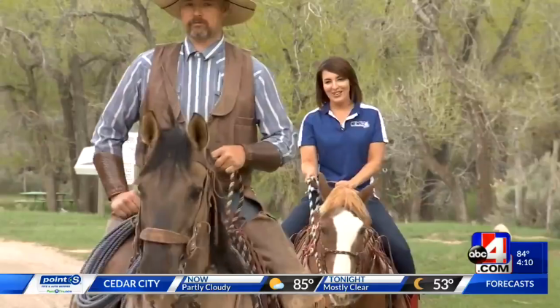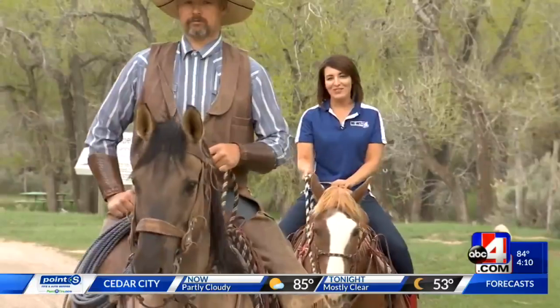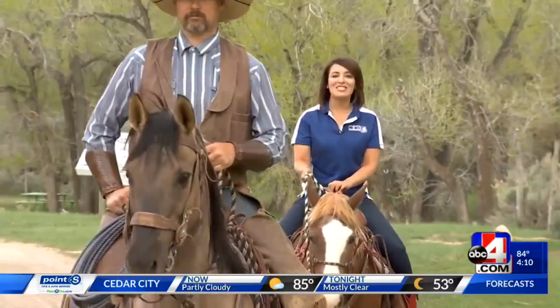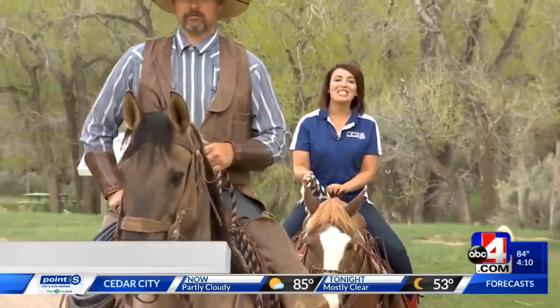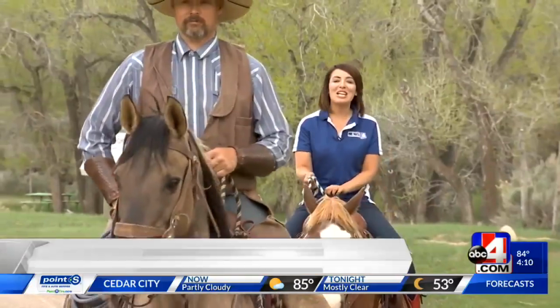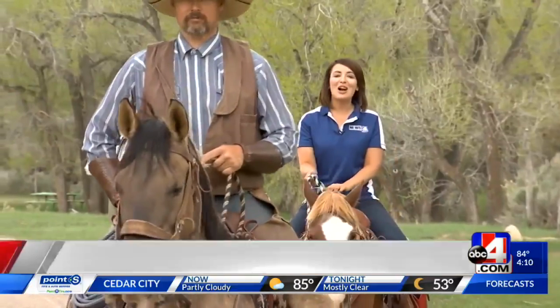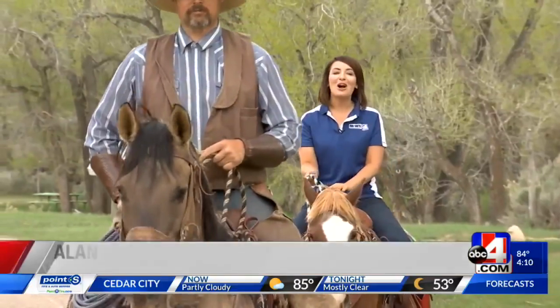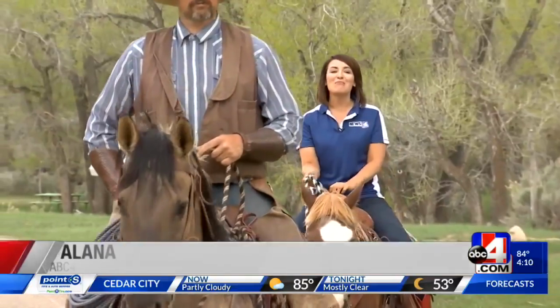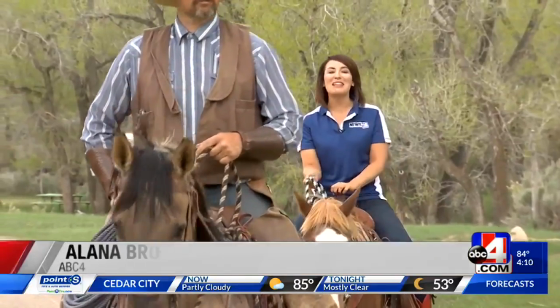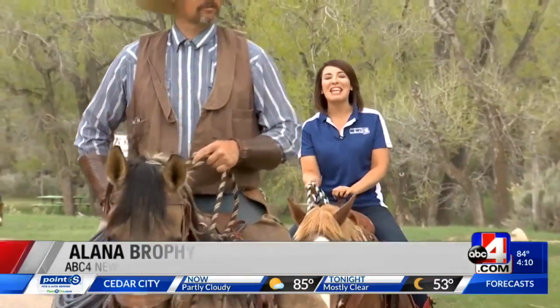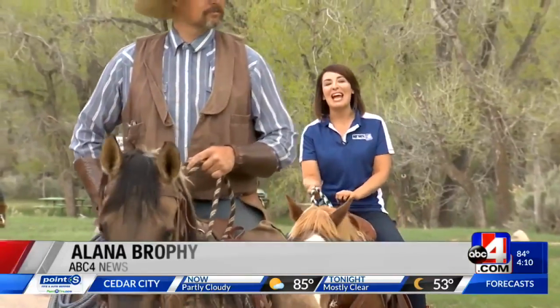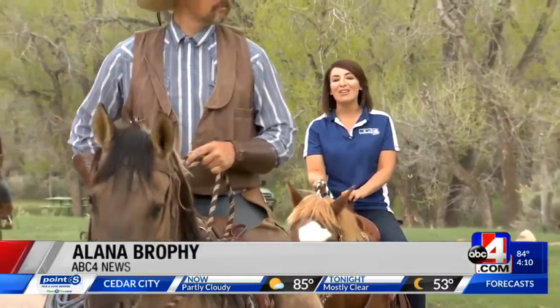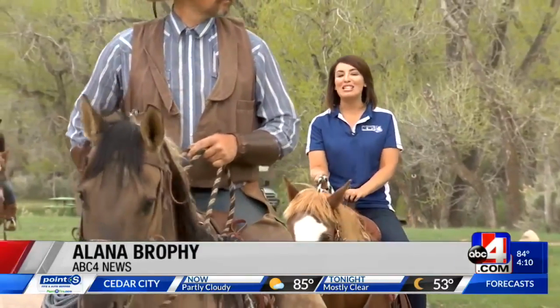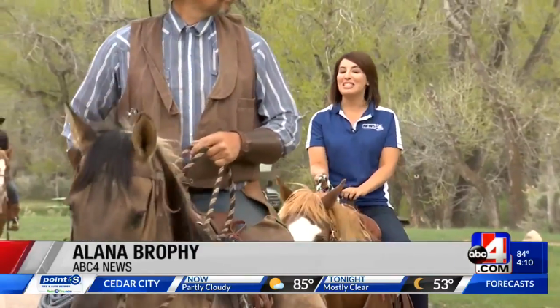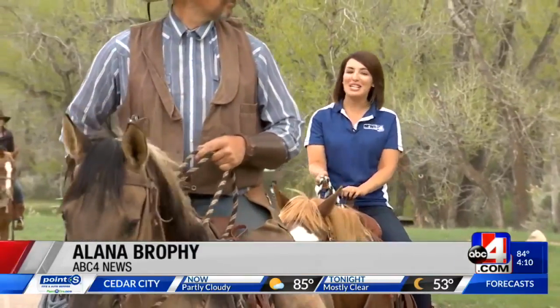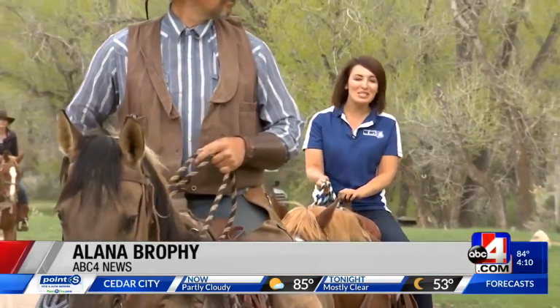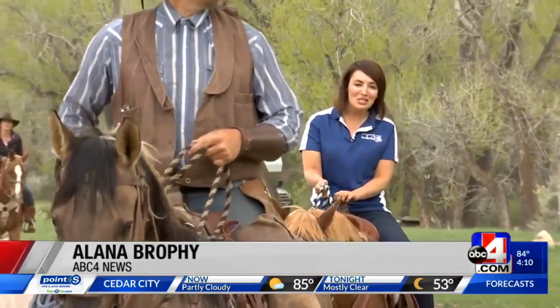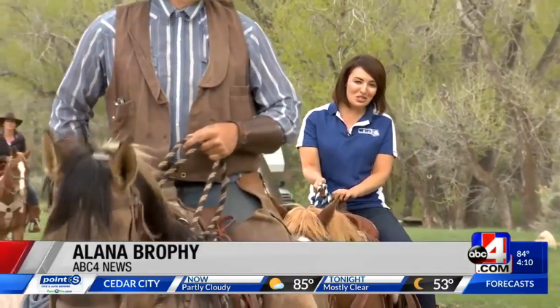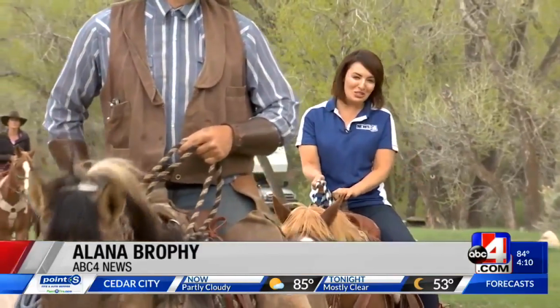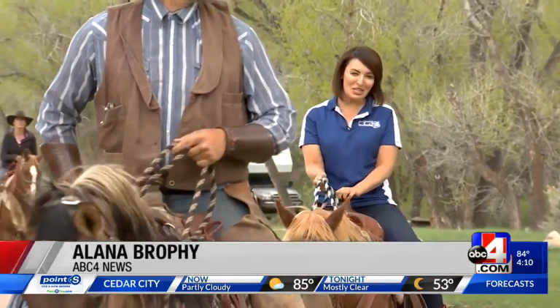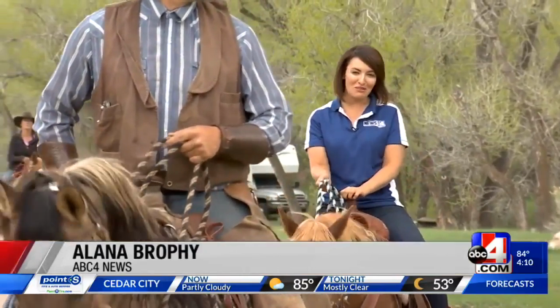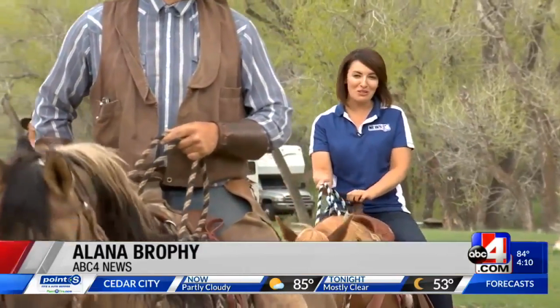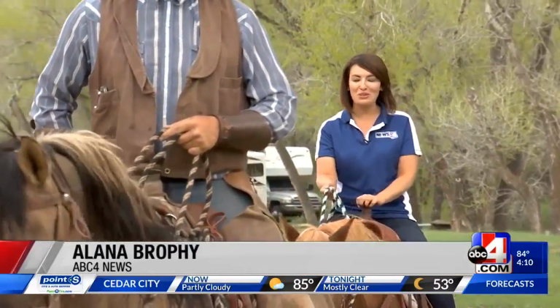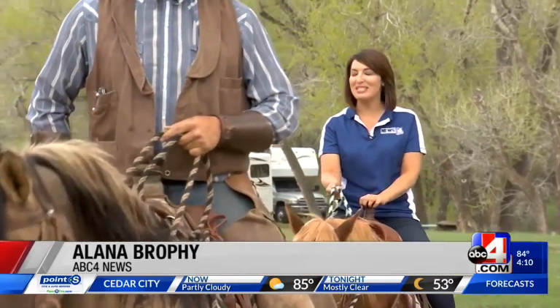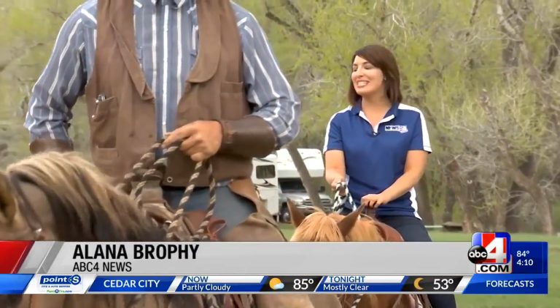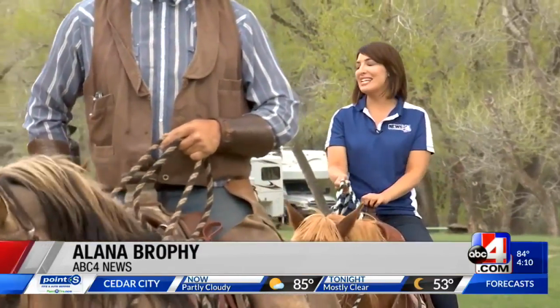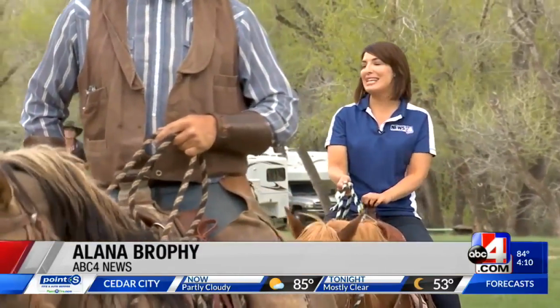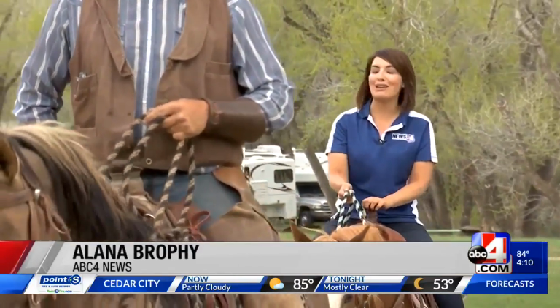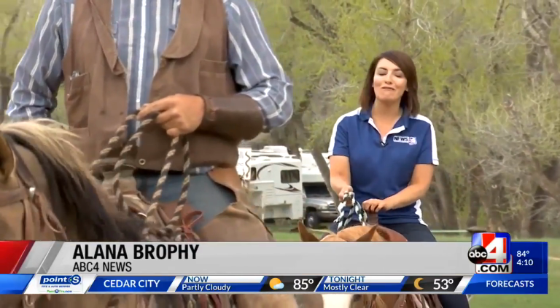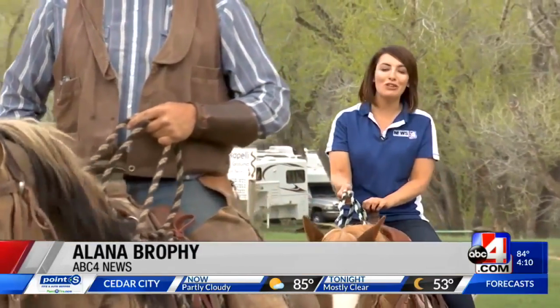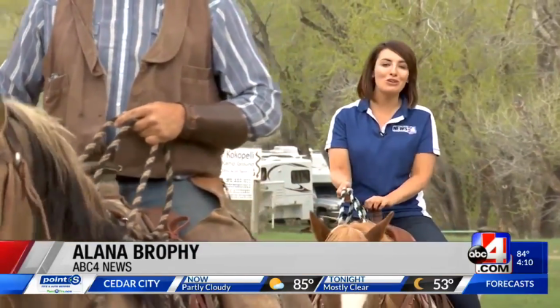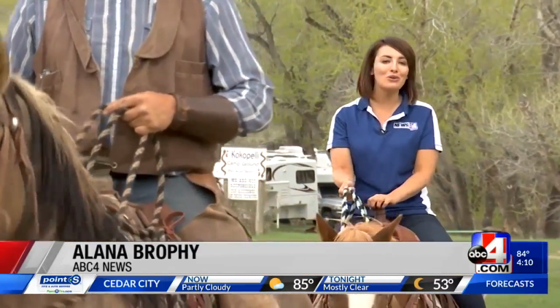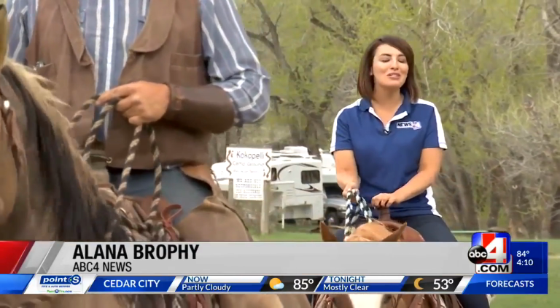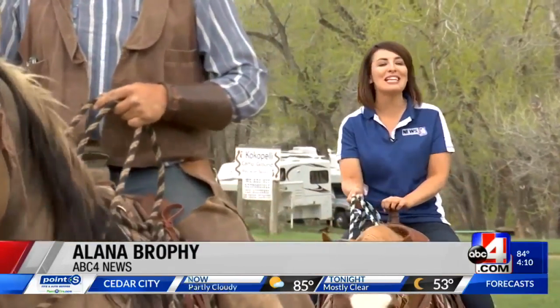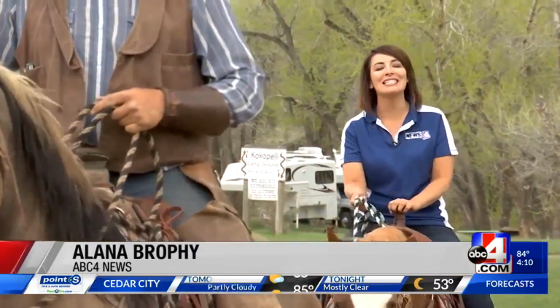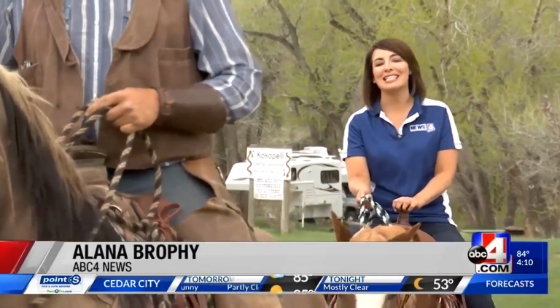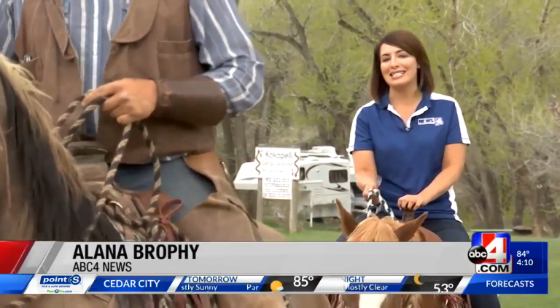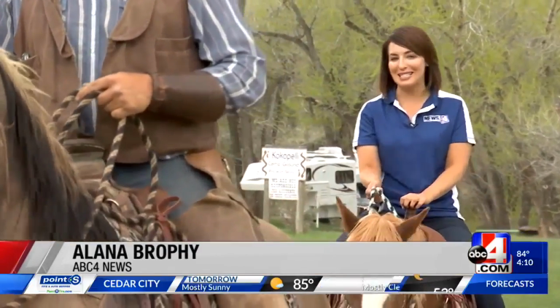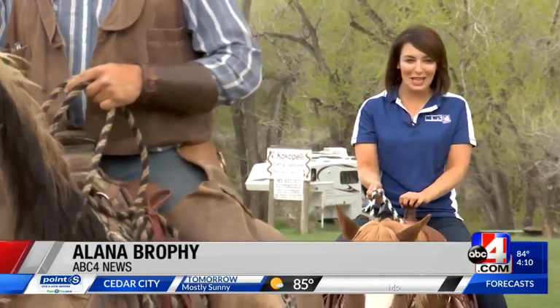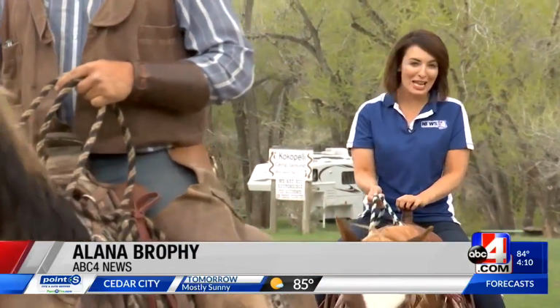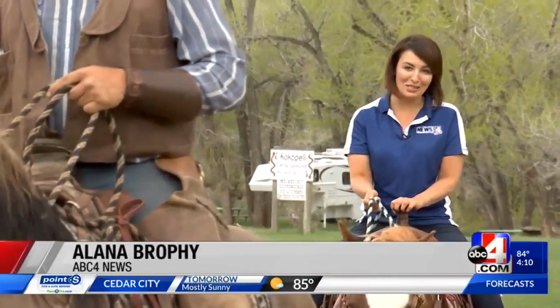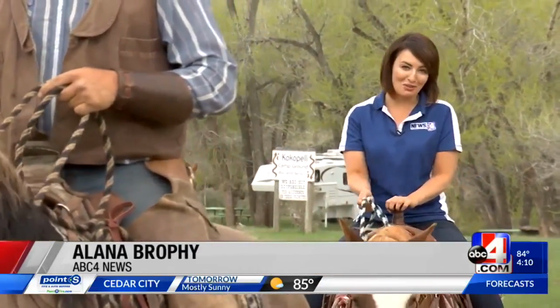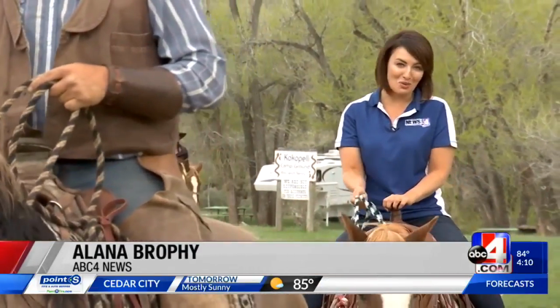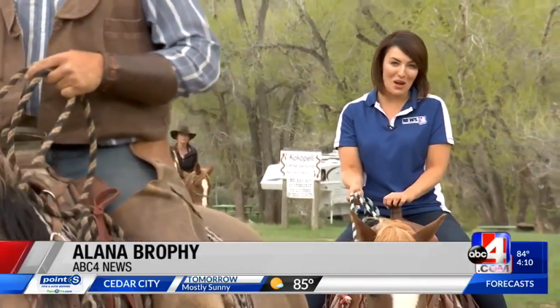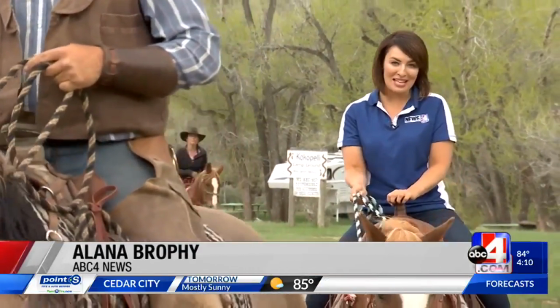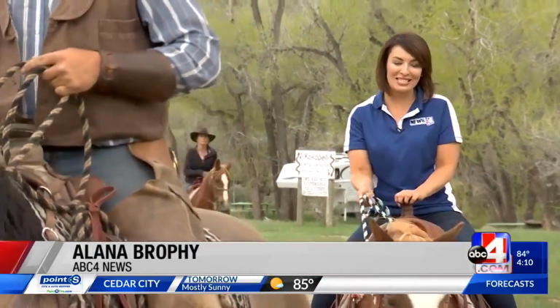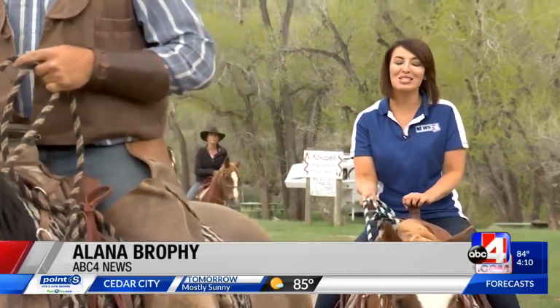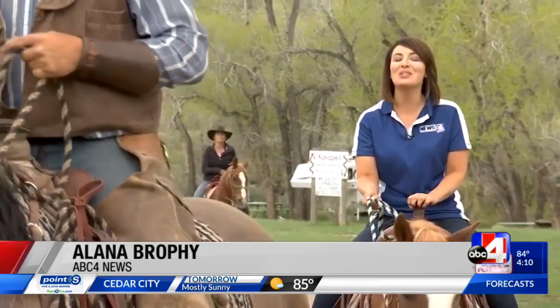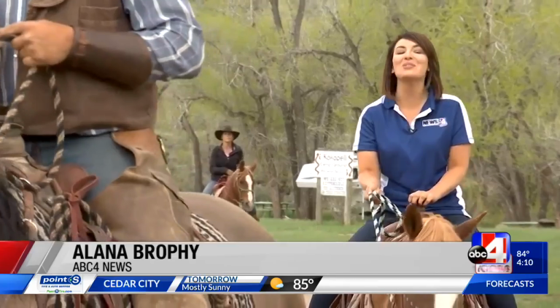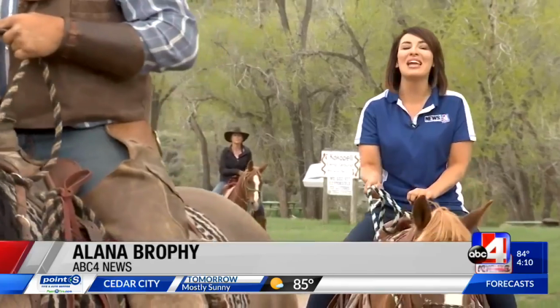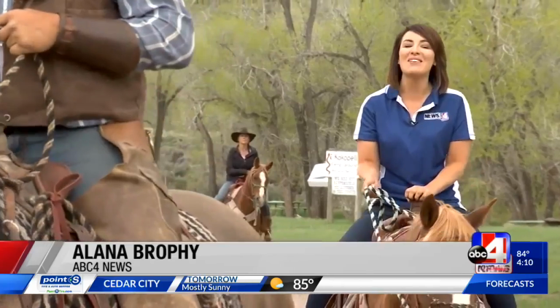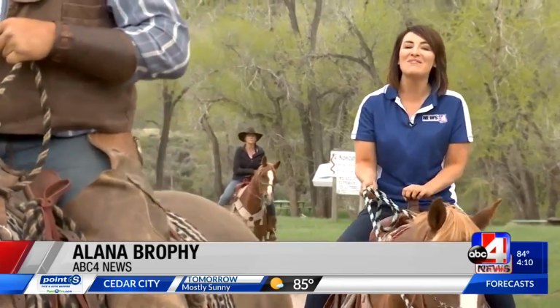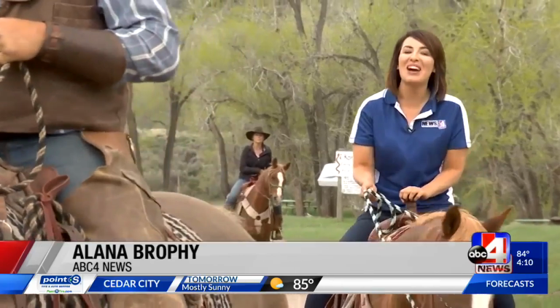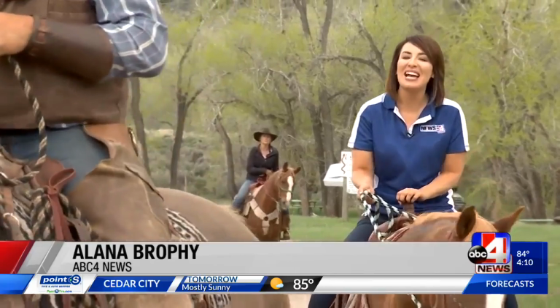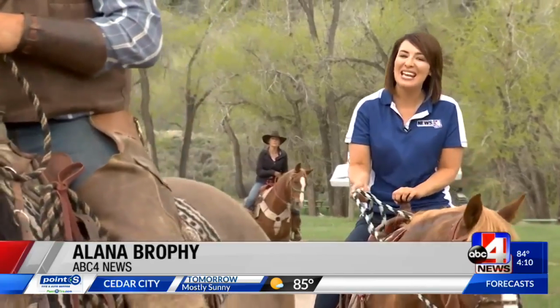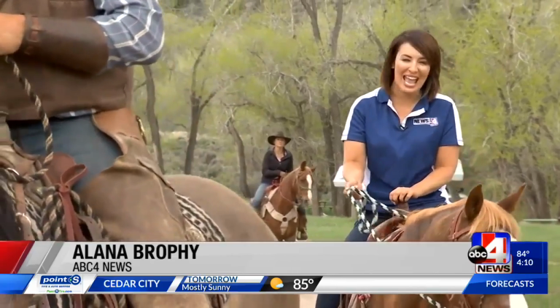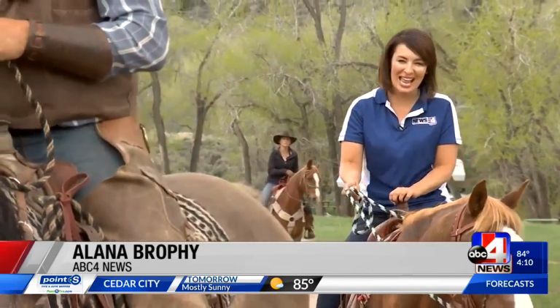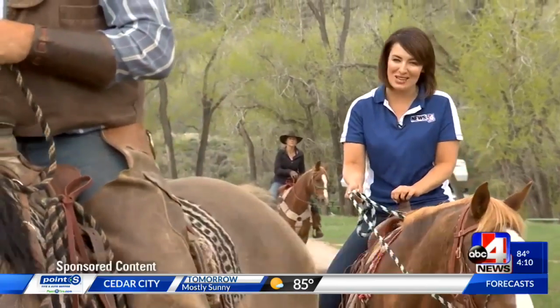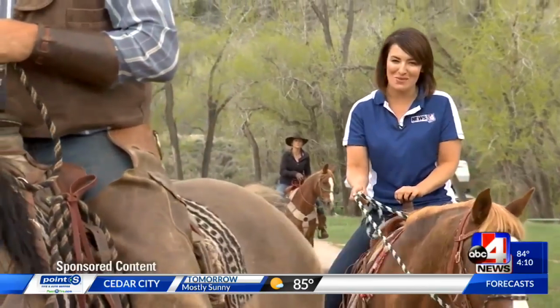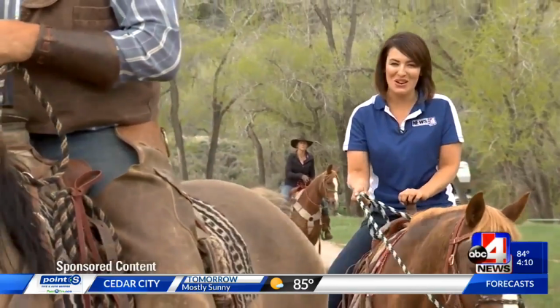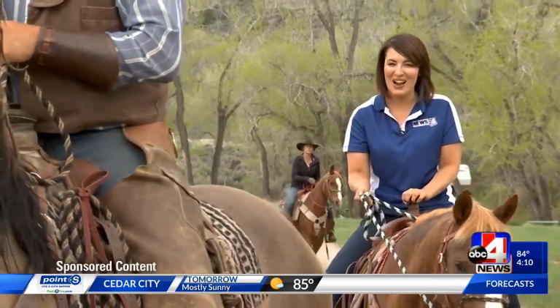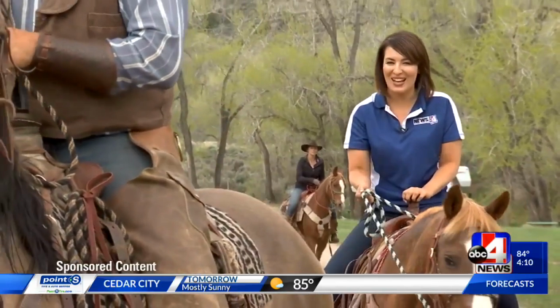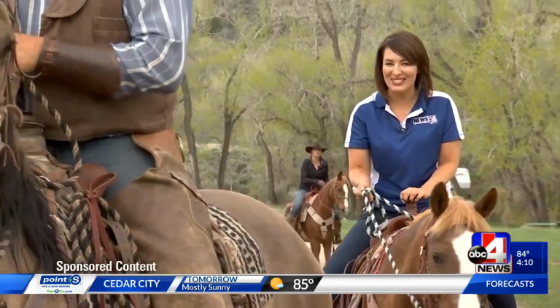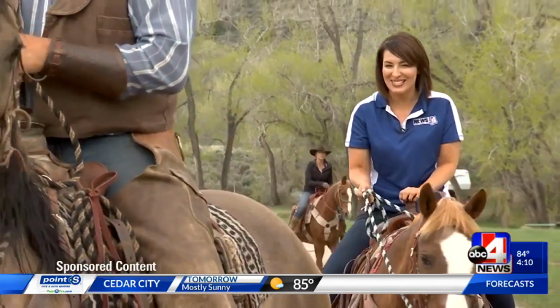Visiting Carbon County doesn't just give you scenic views — it's a slice of the west you can't find anywhere else.